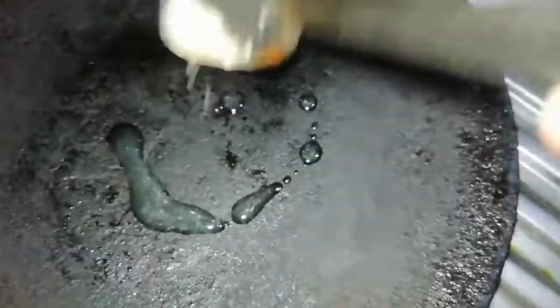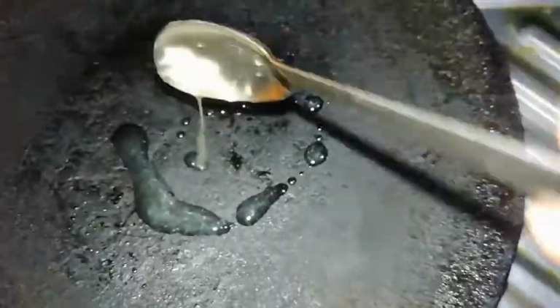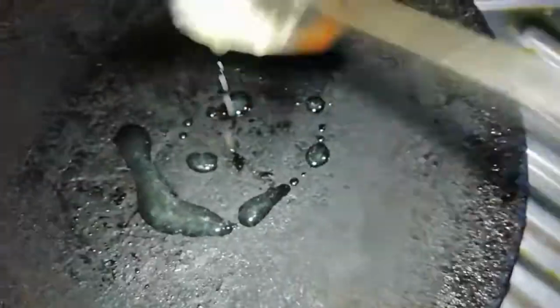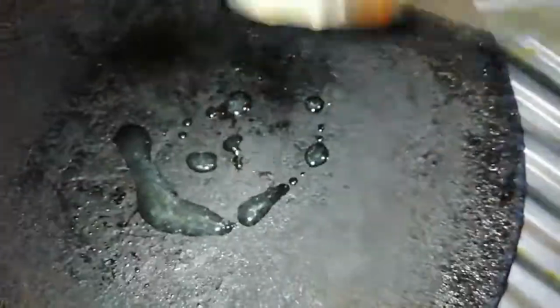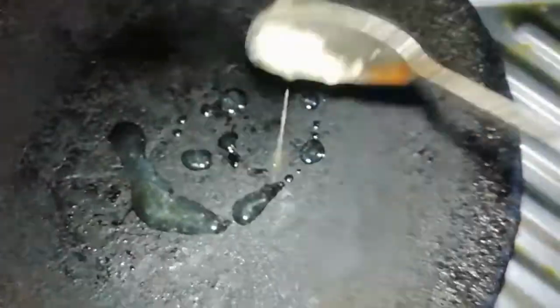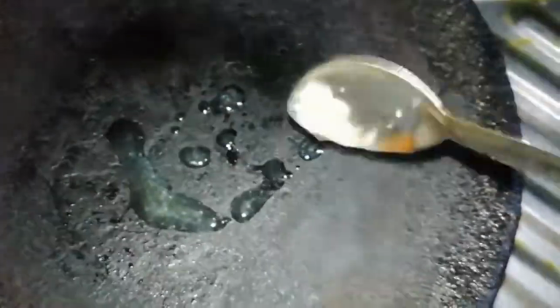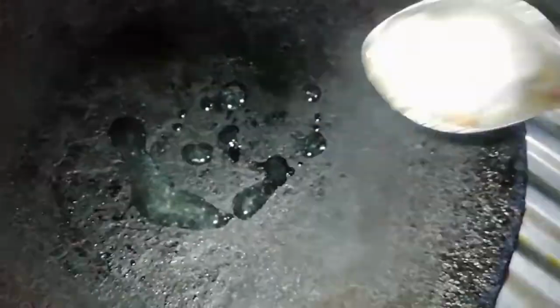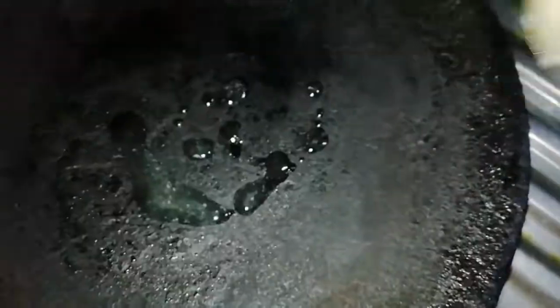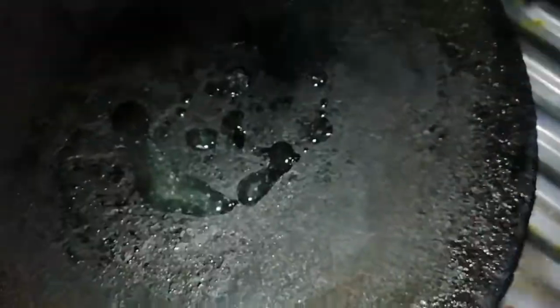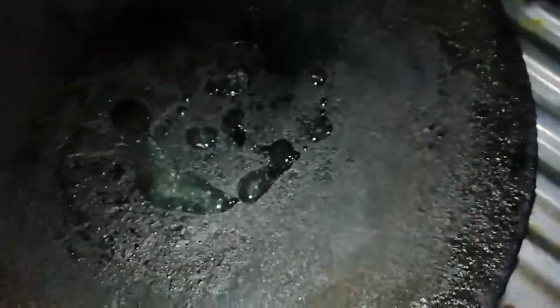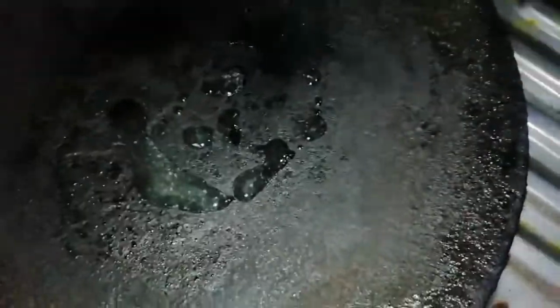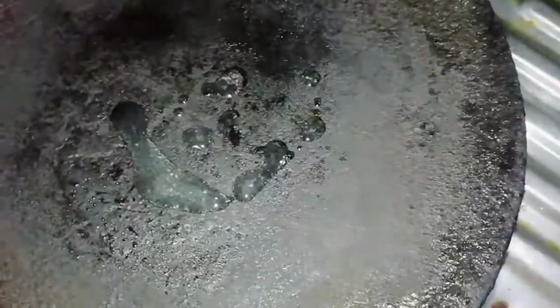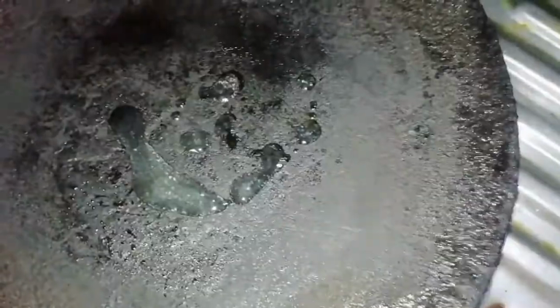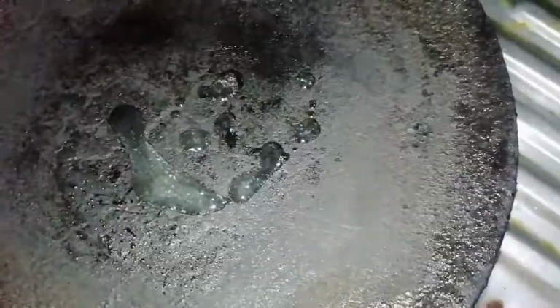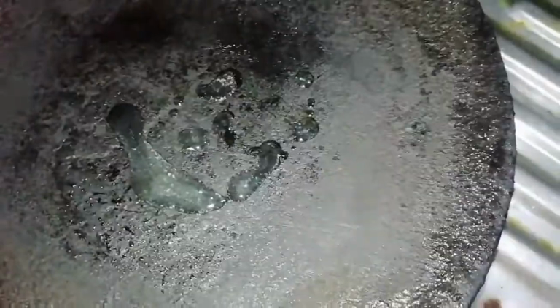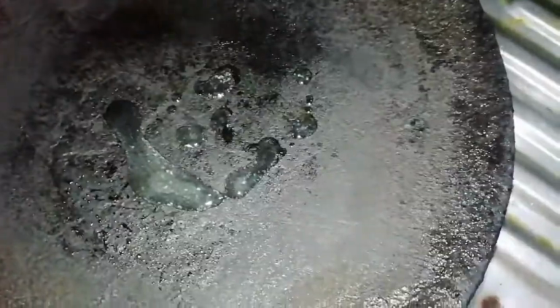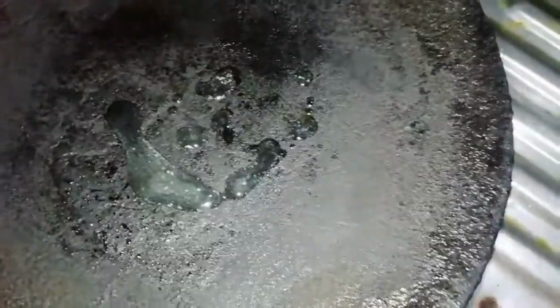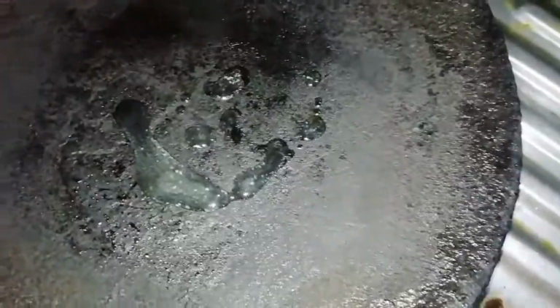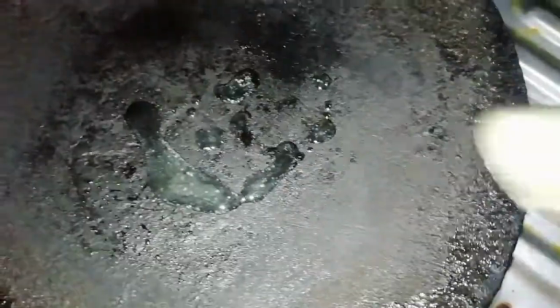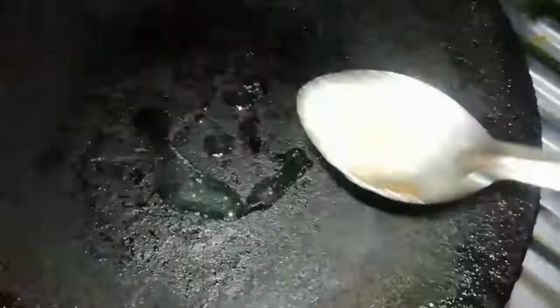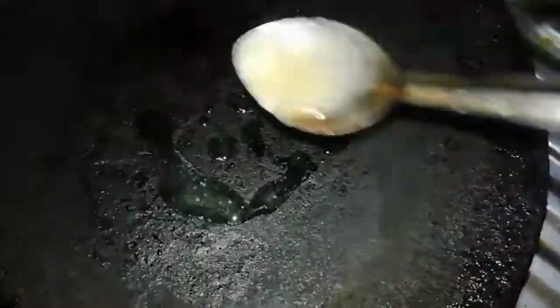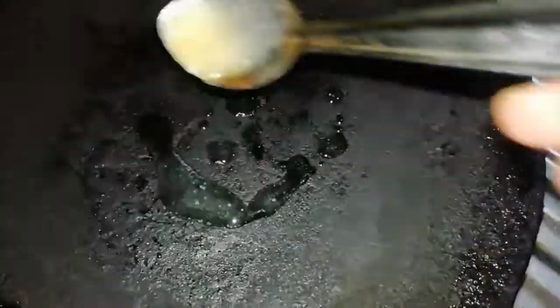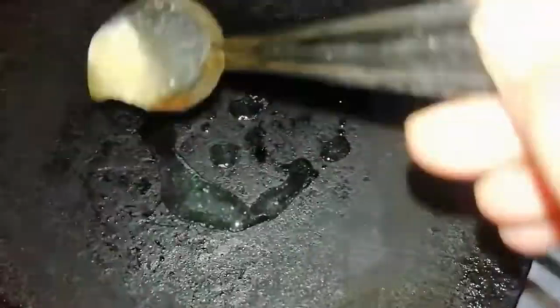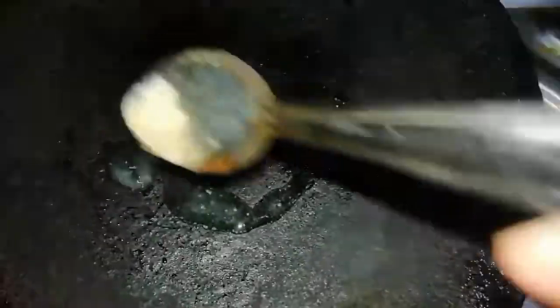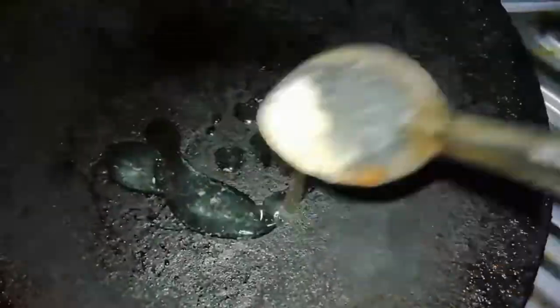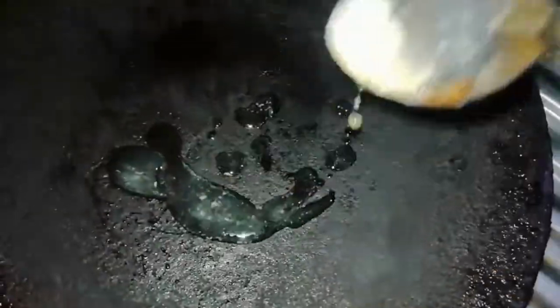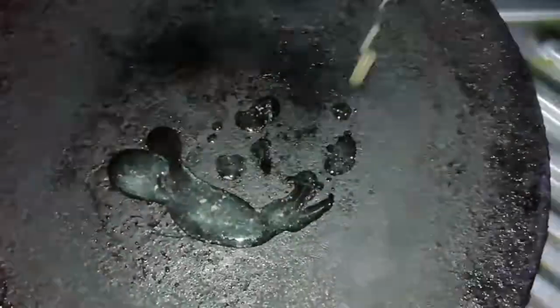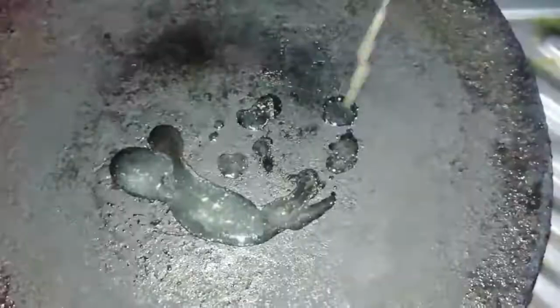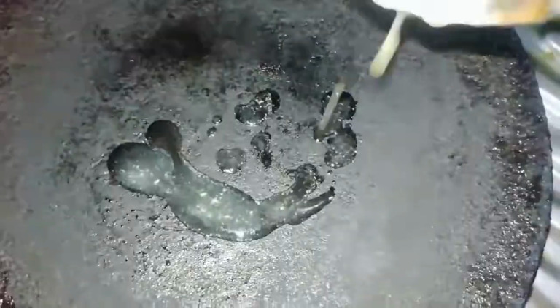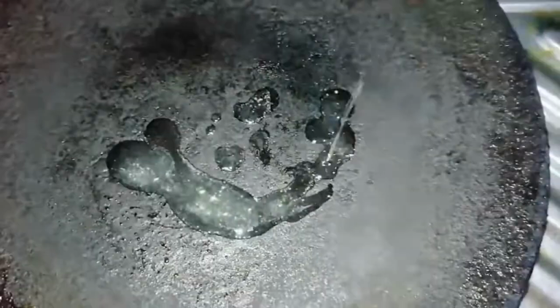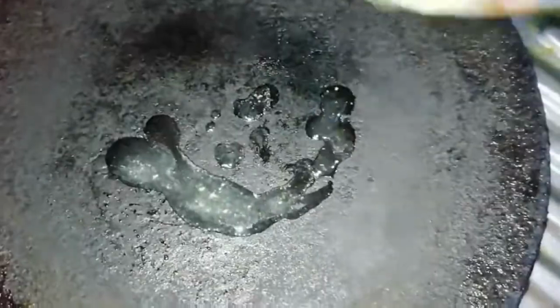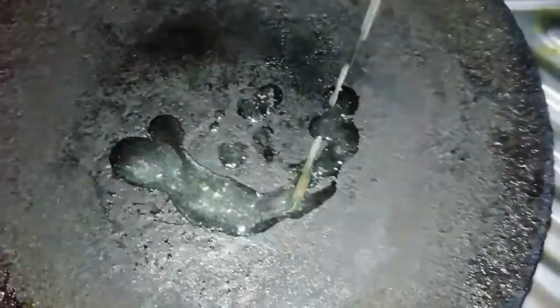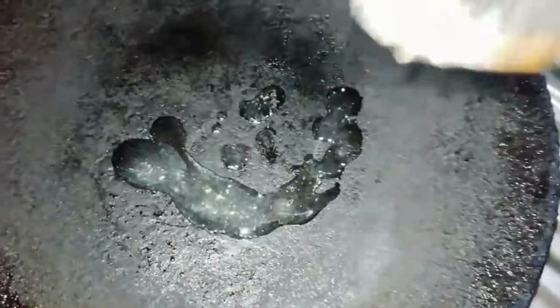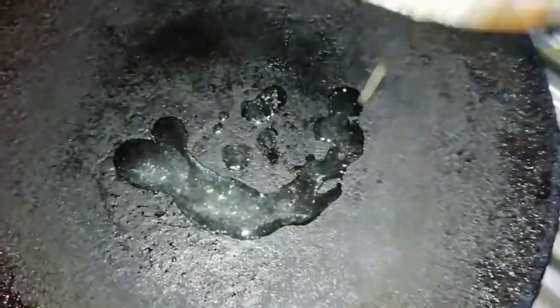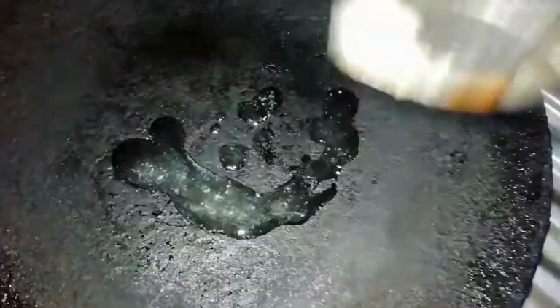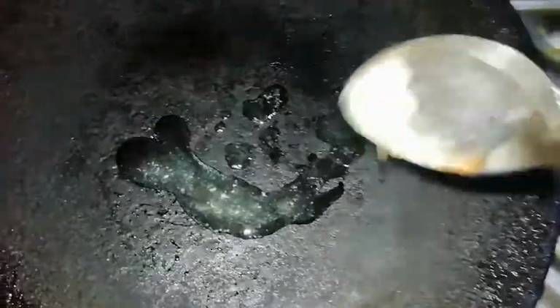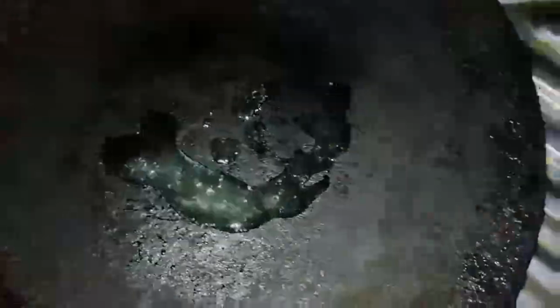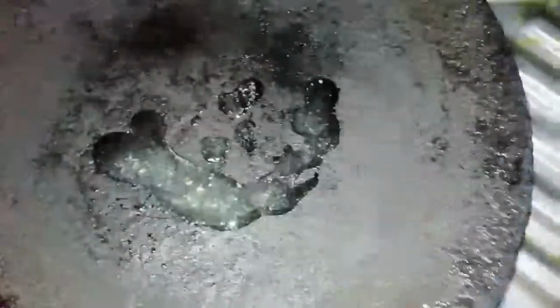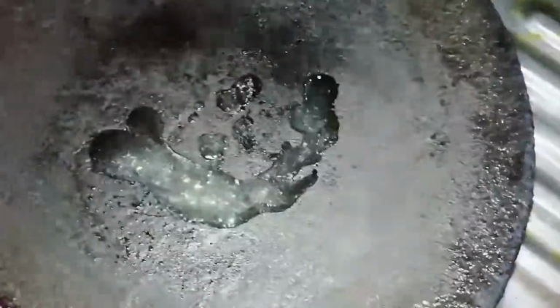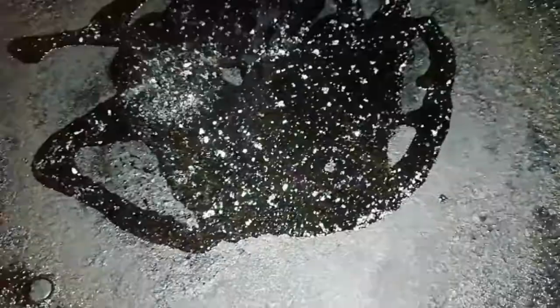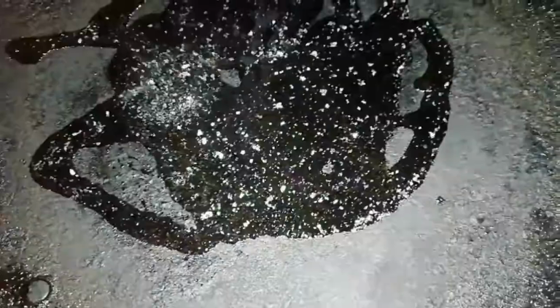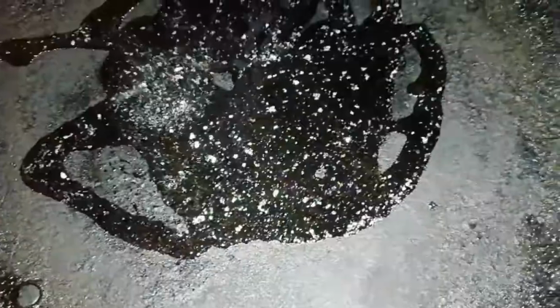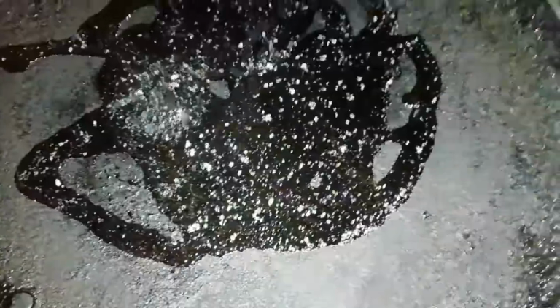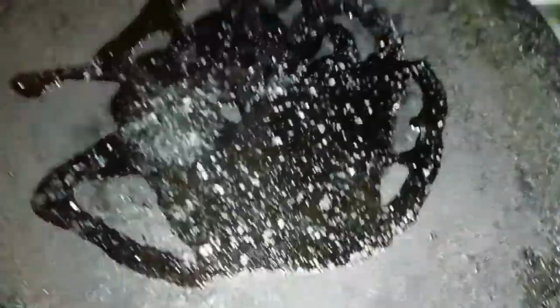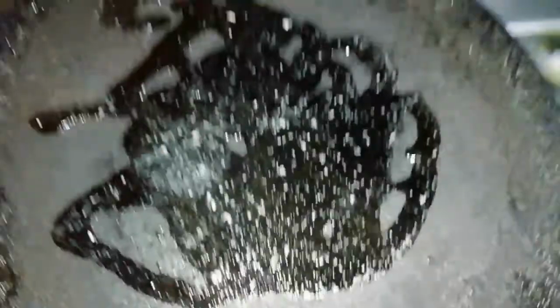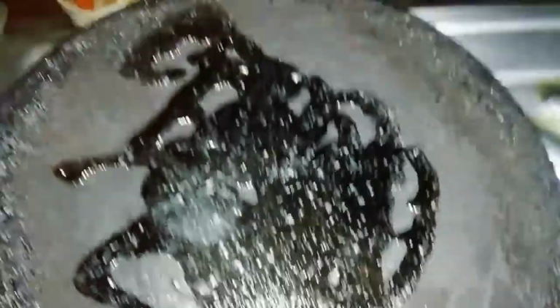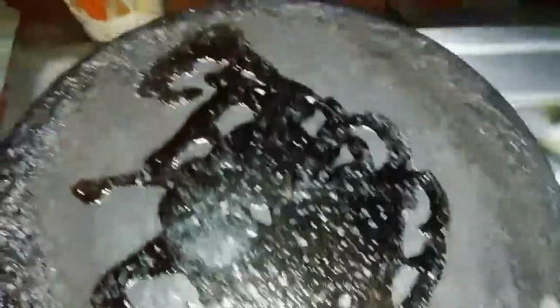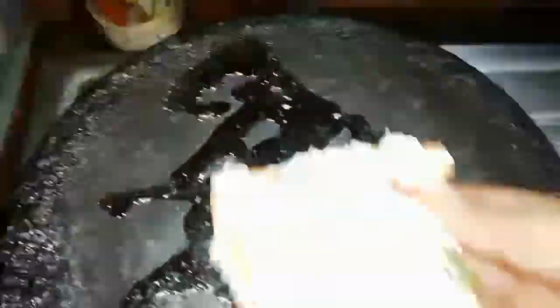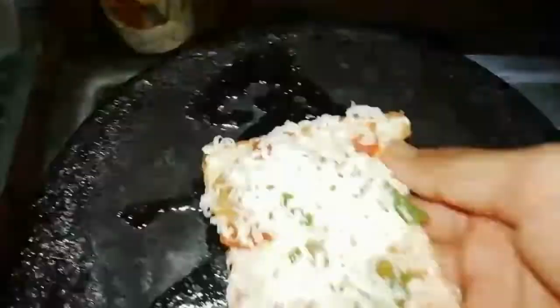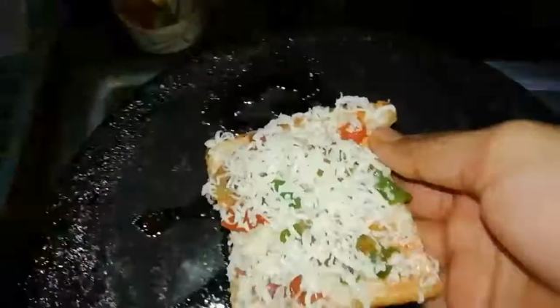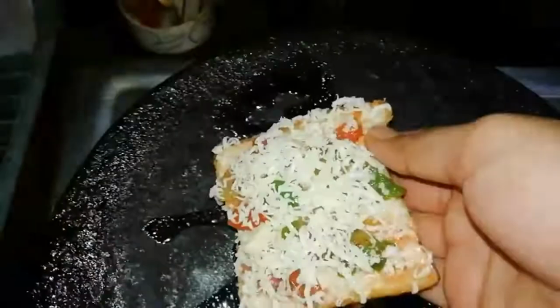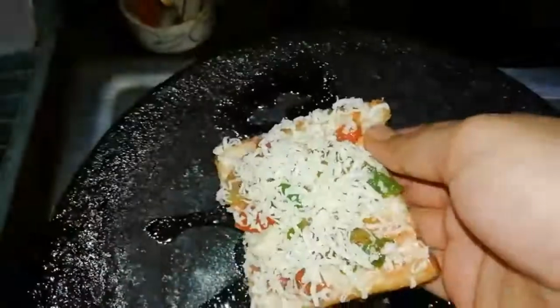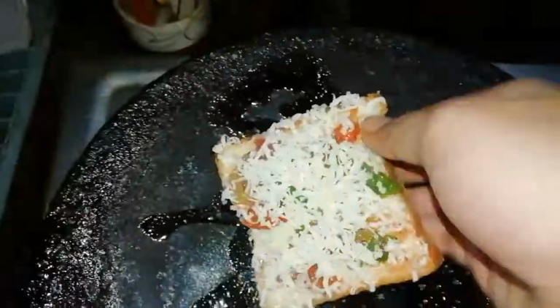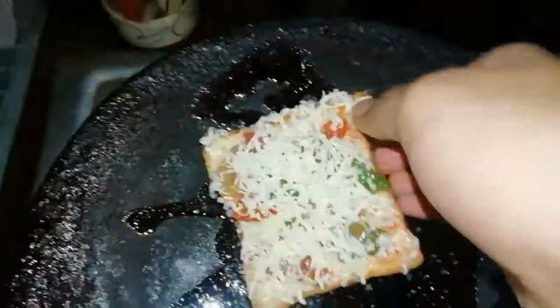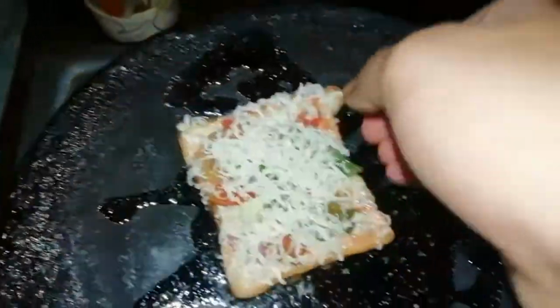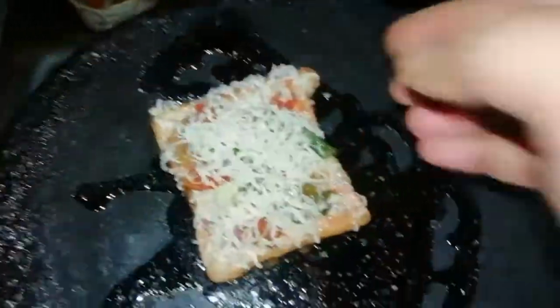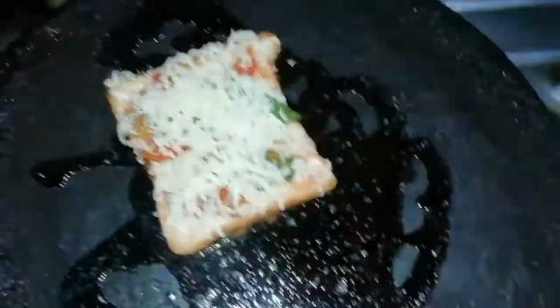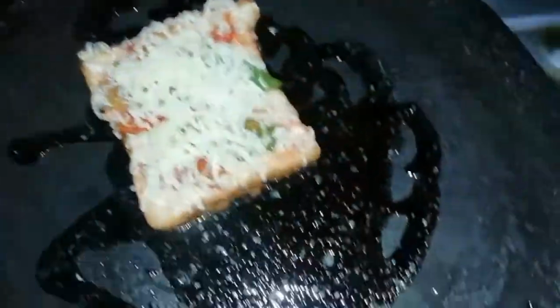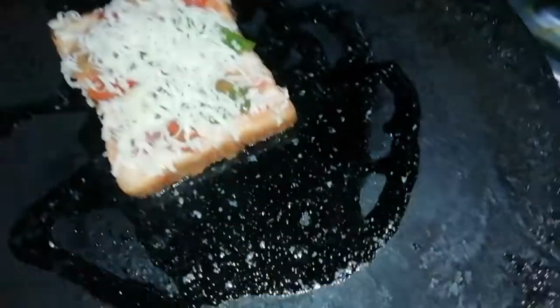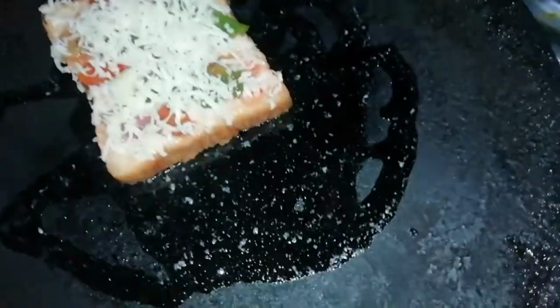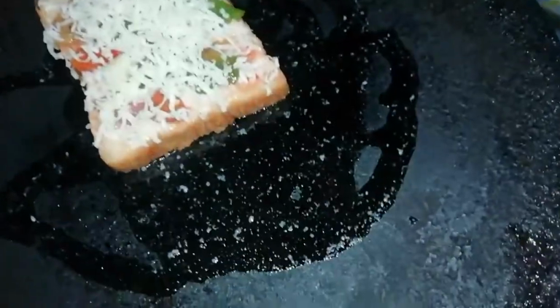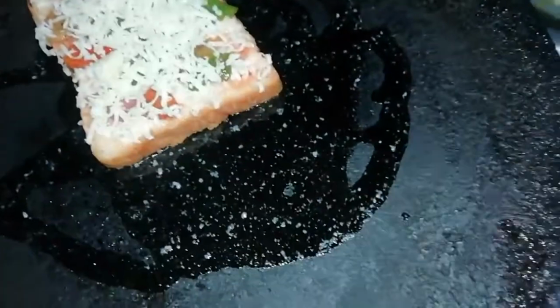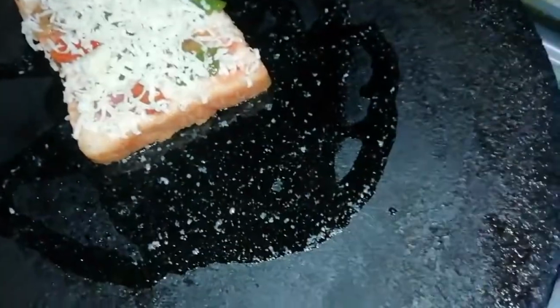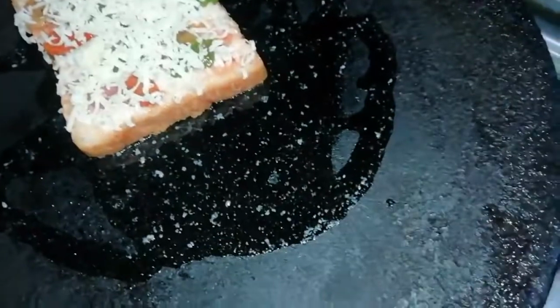I will put it in for 5 minutes on a low heat, with butter and oil.